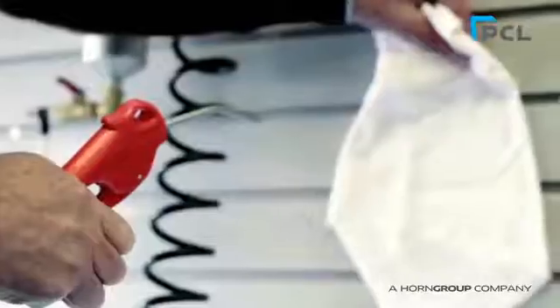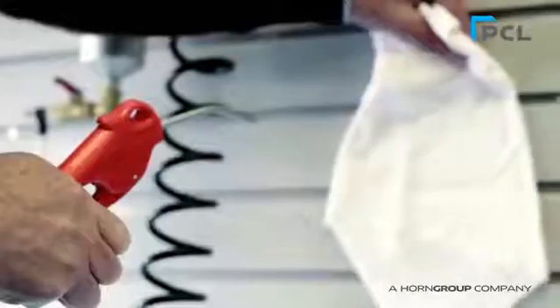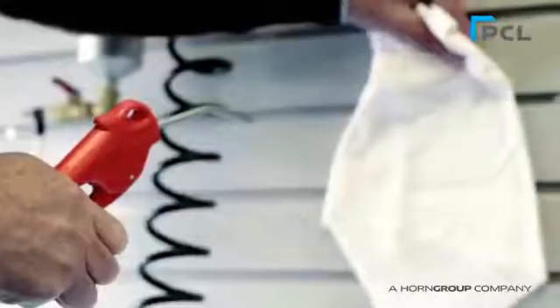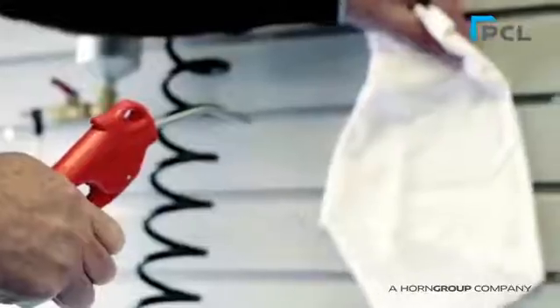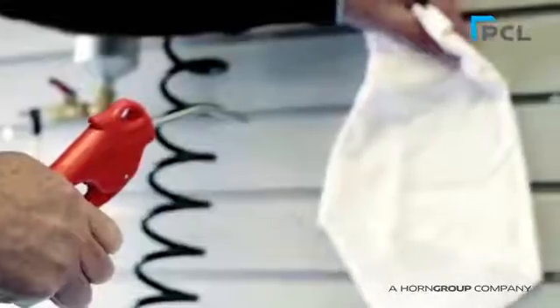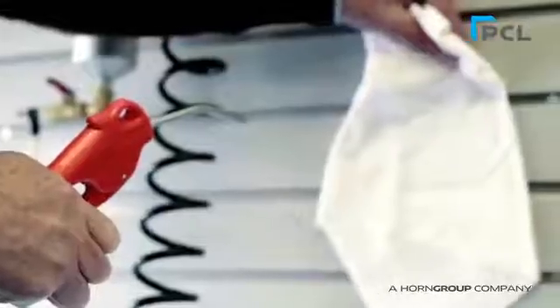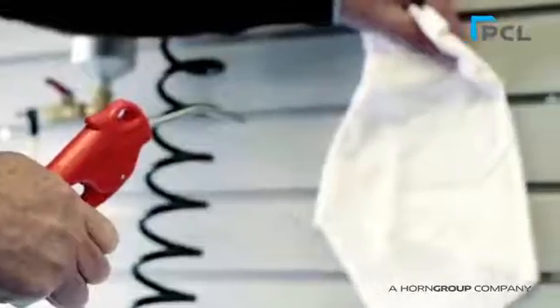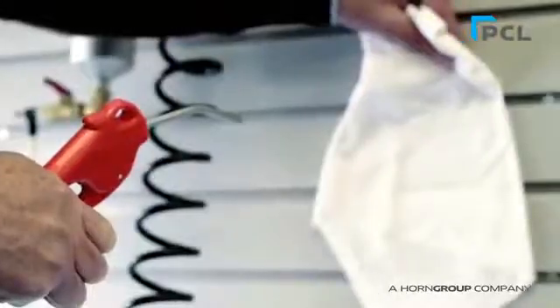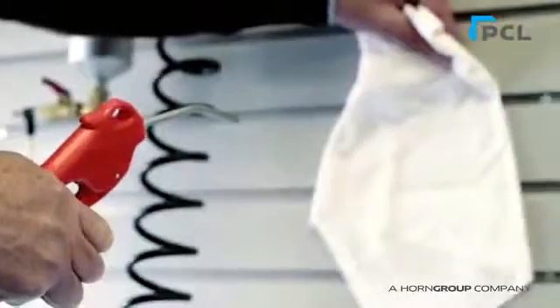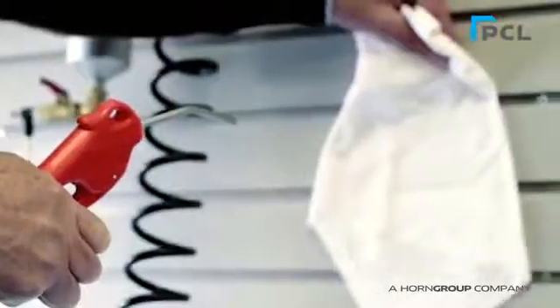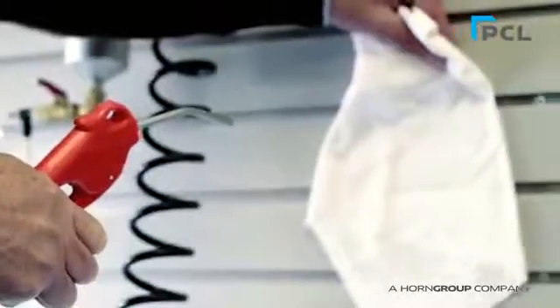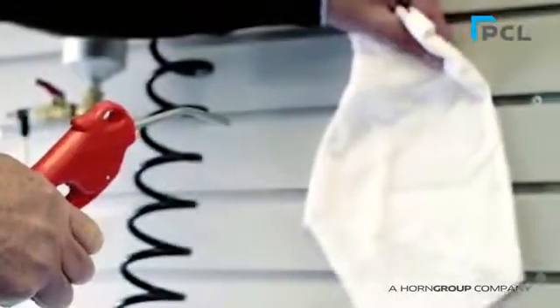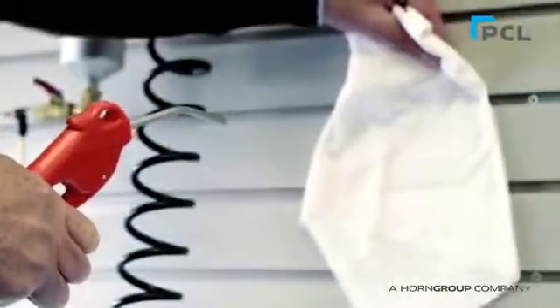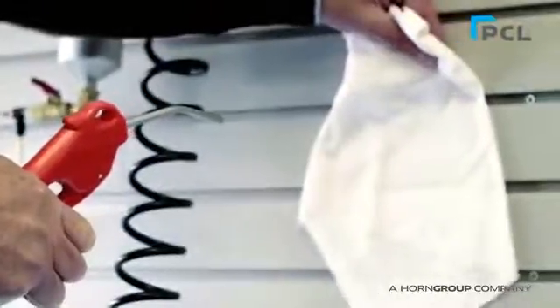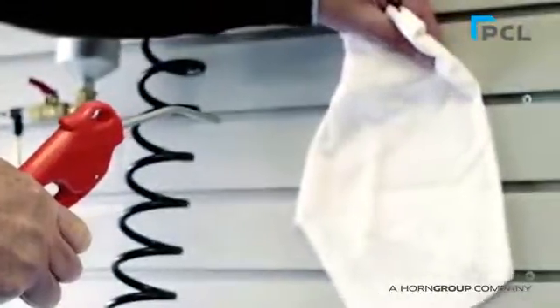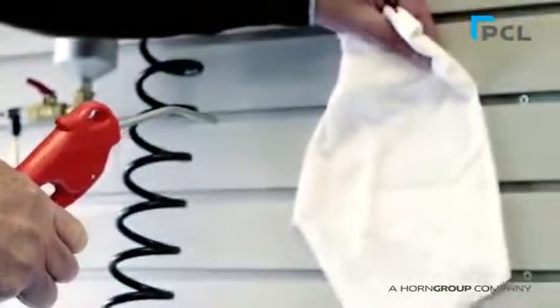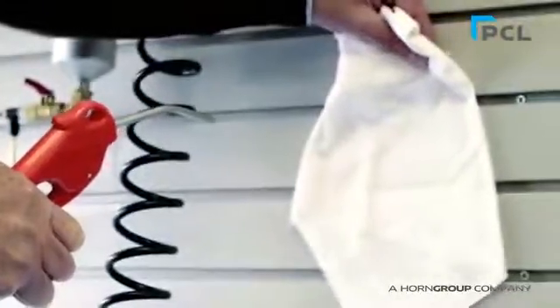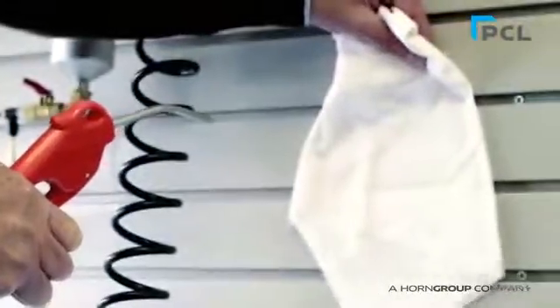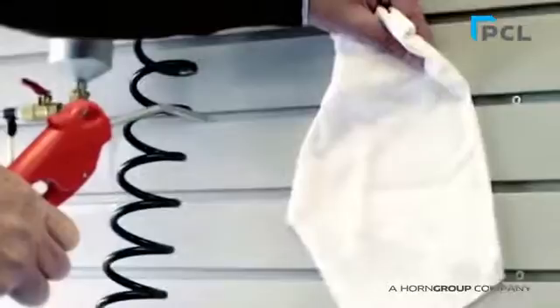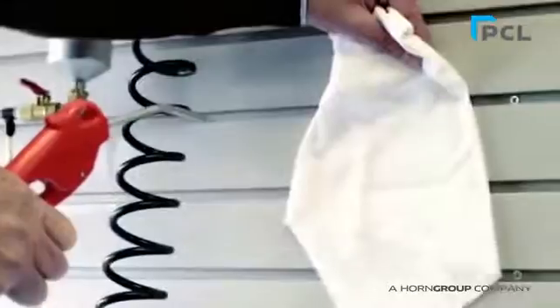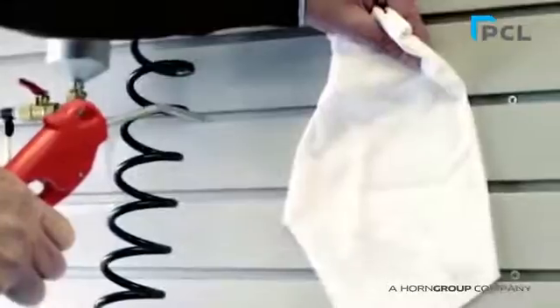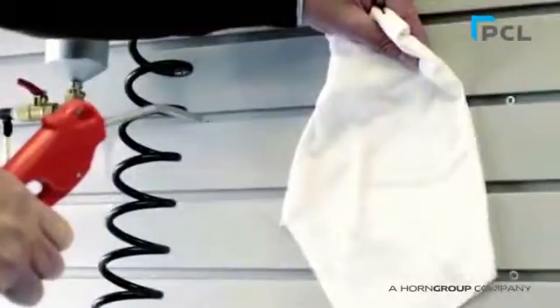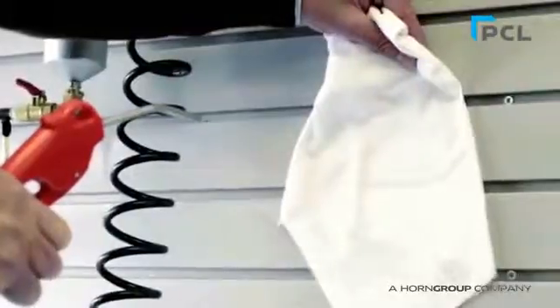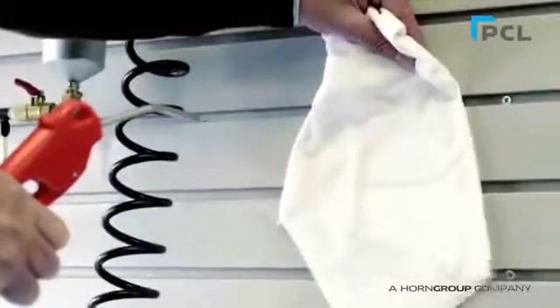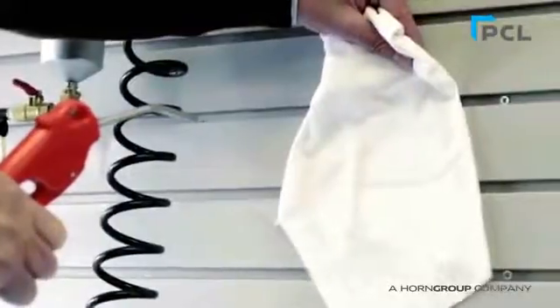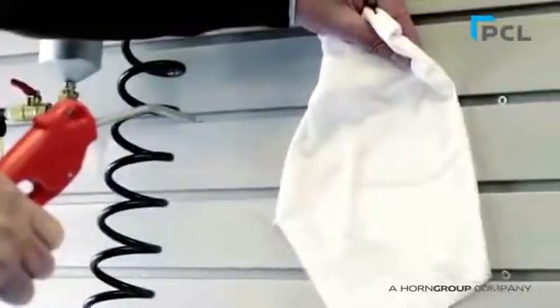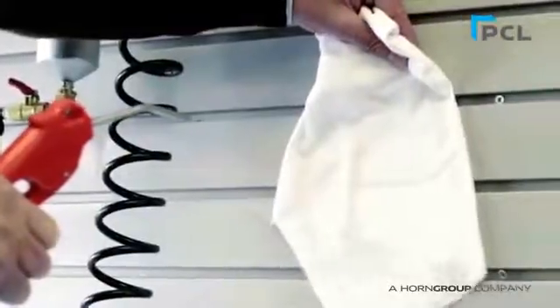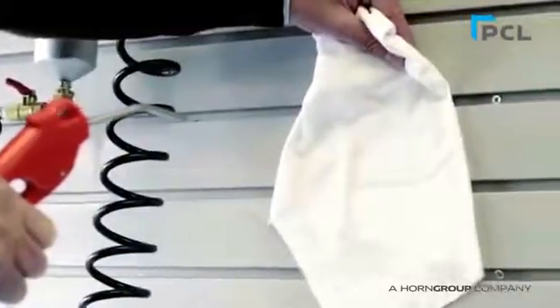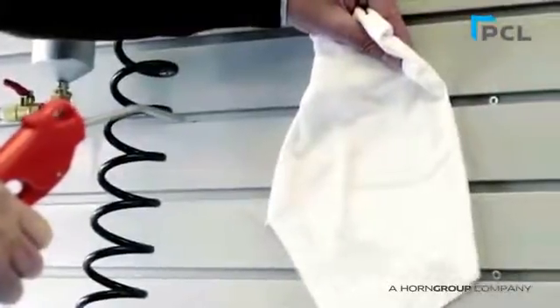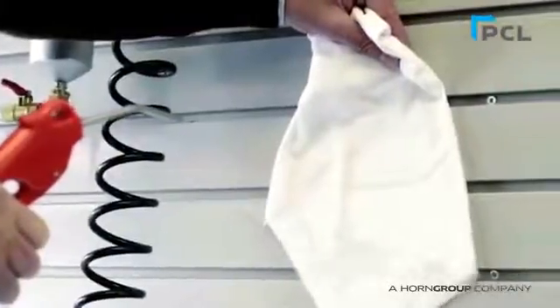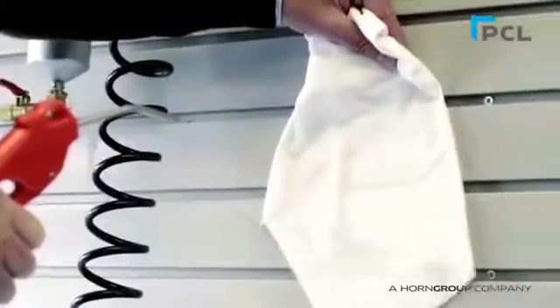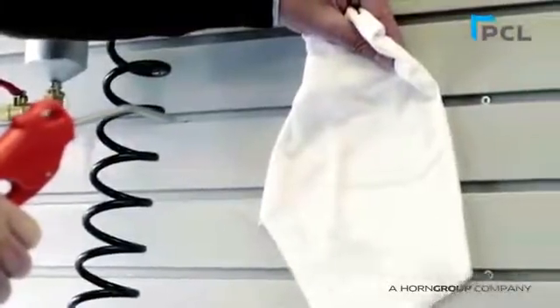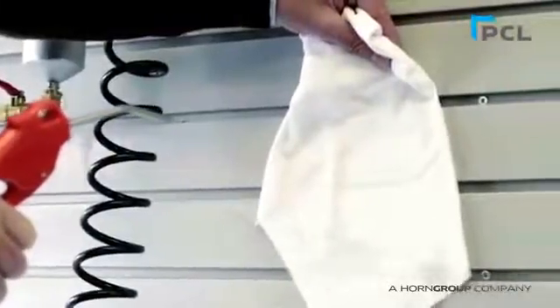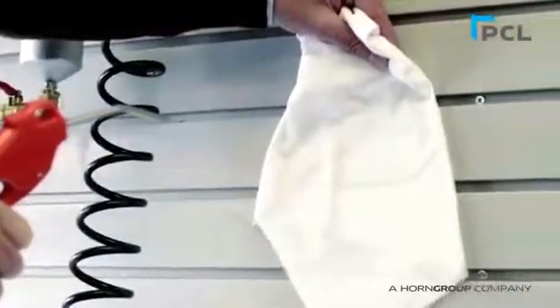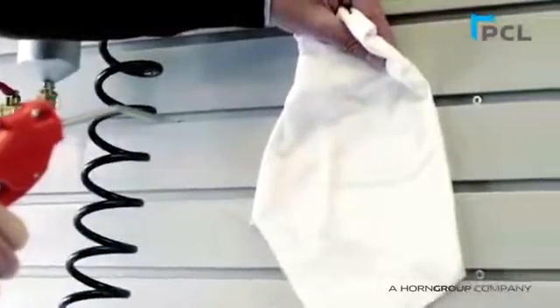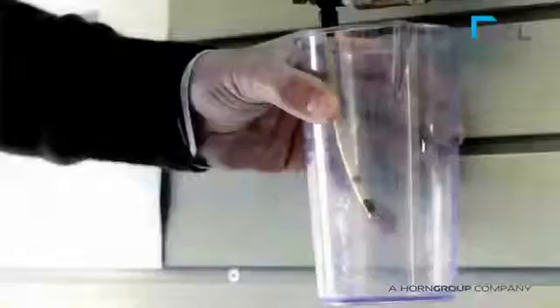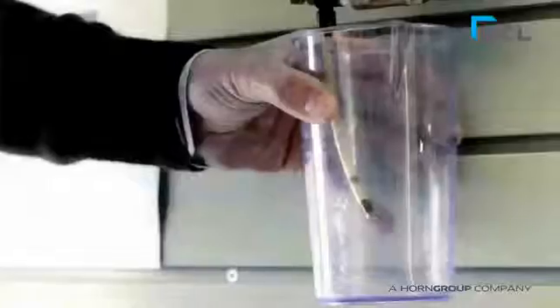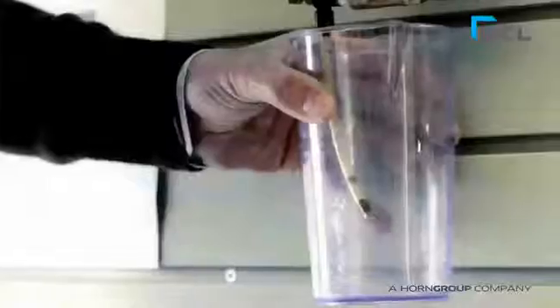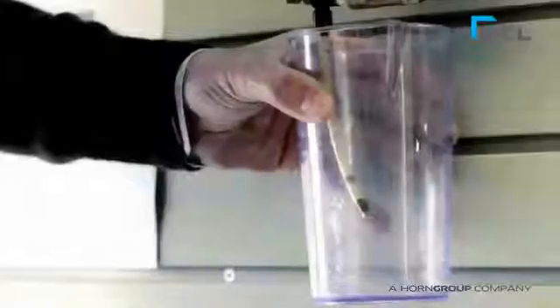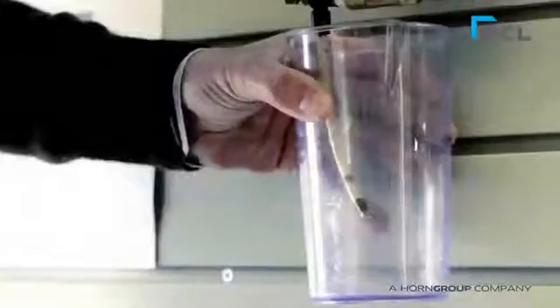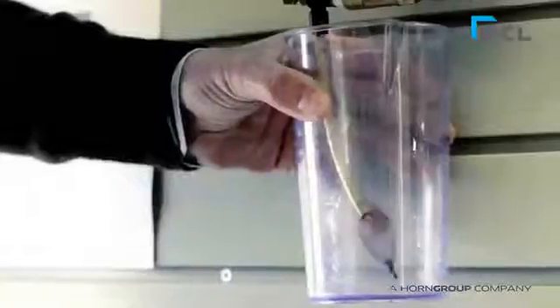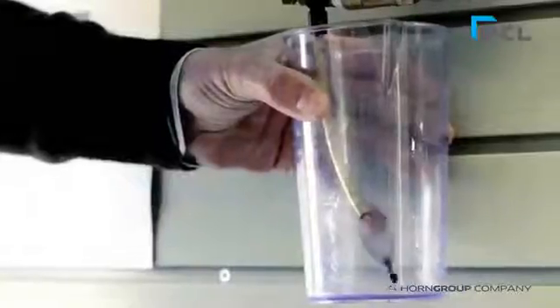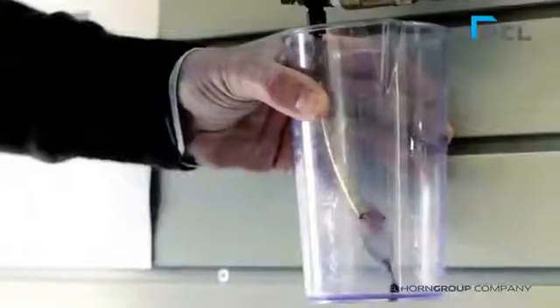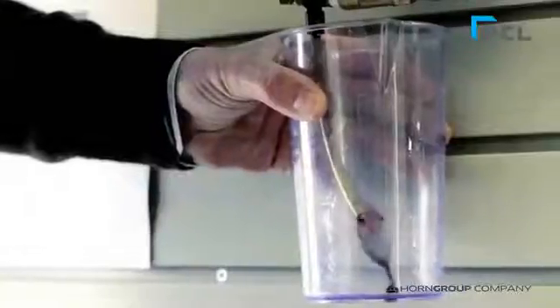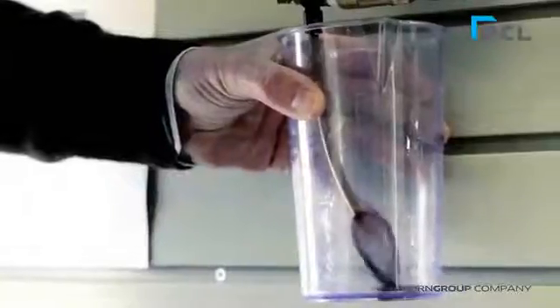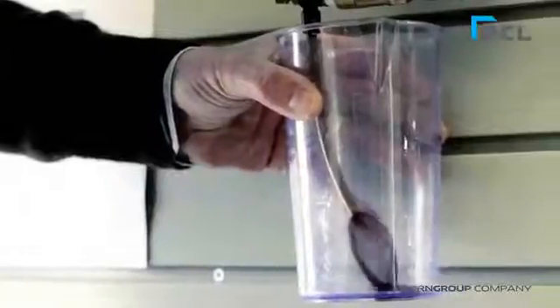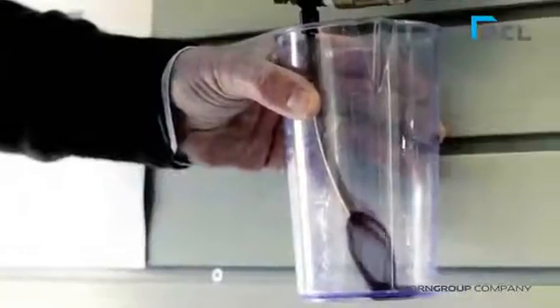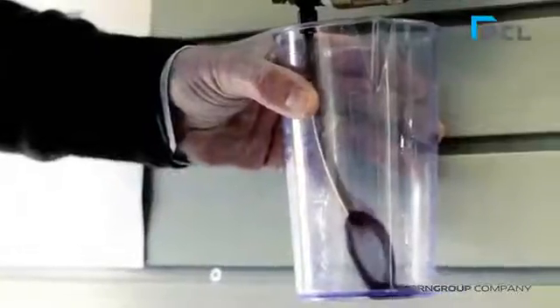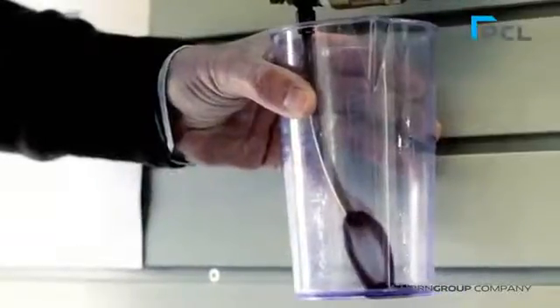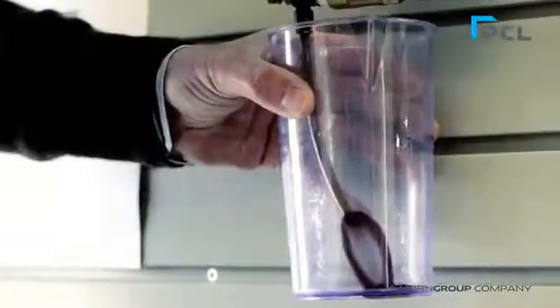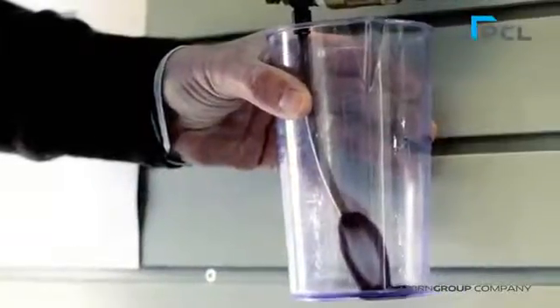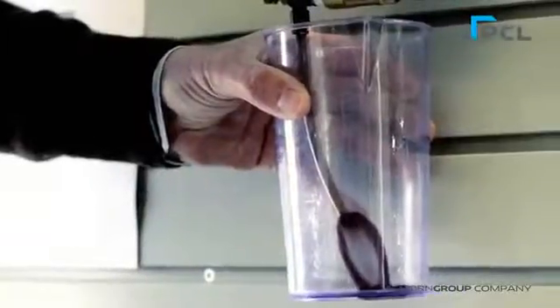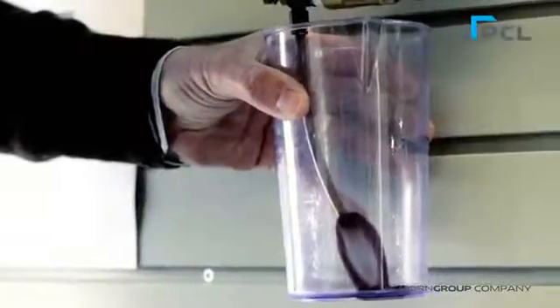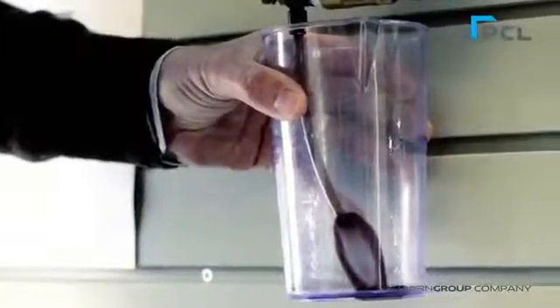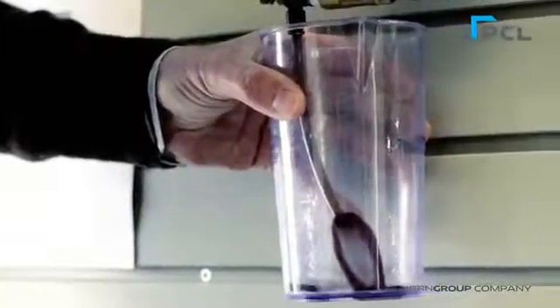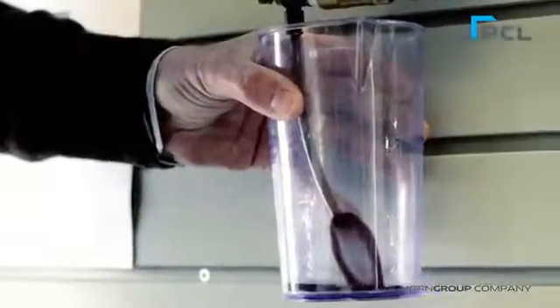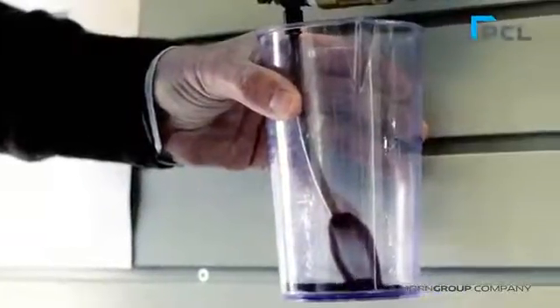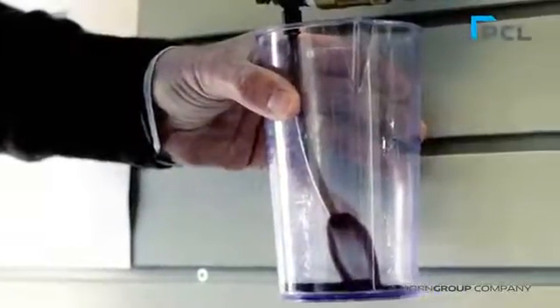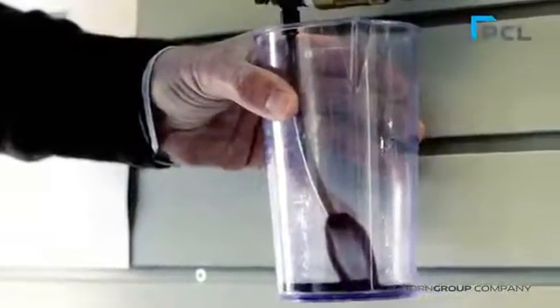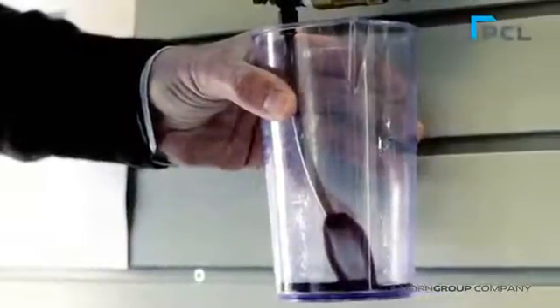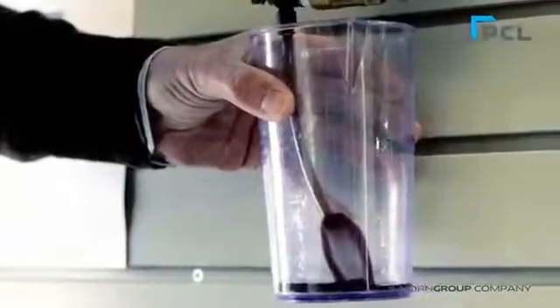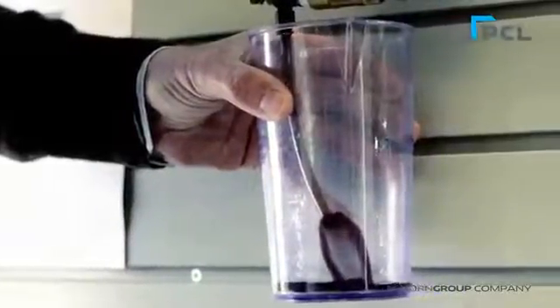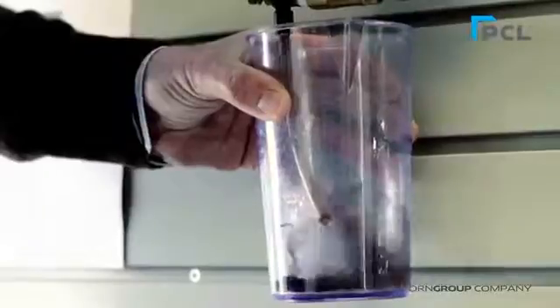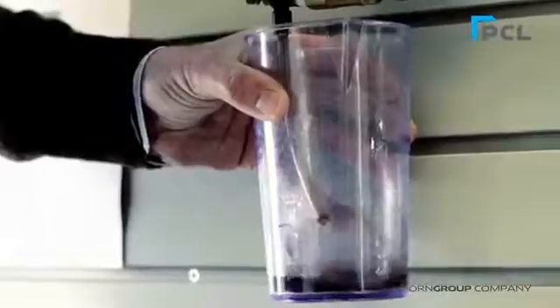The white handkerchief test truly demonstrates the performance of the Dropout product — dry, clean air at your point-of-use.